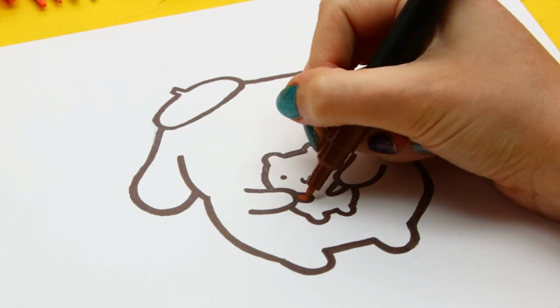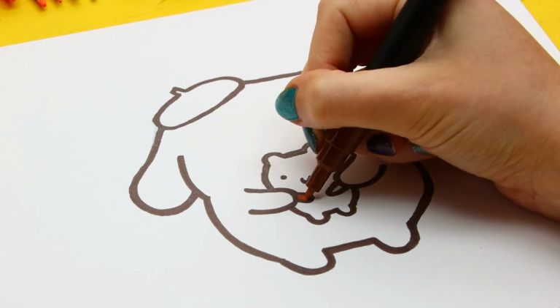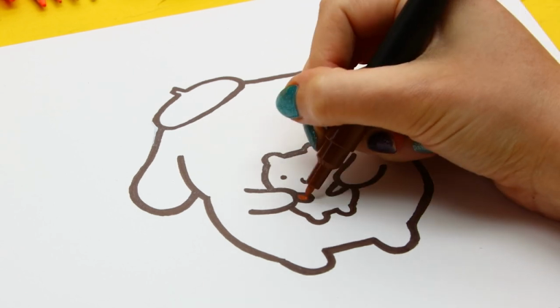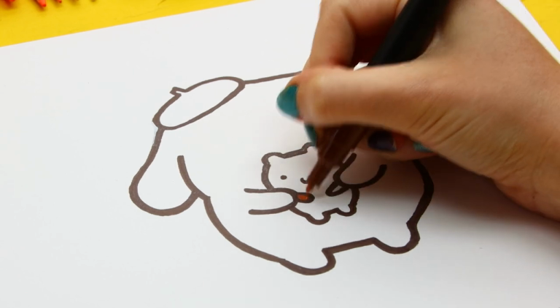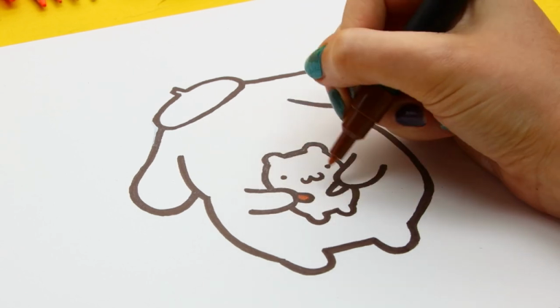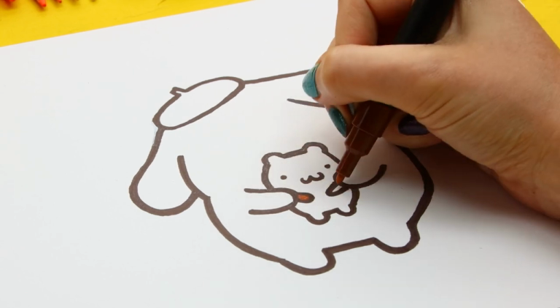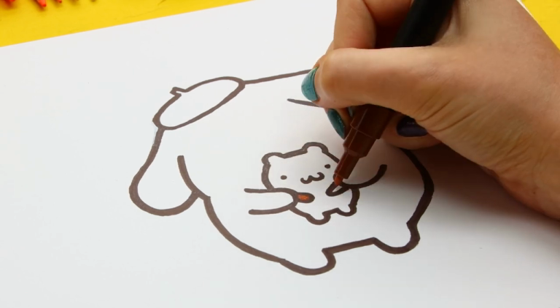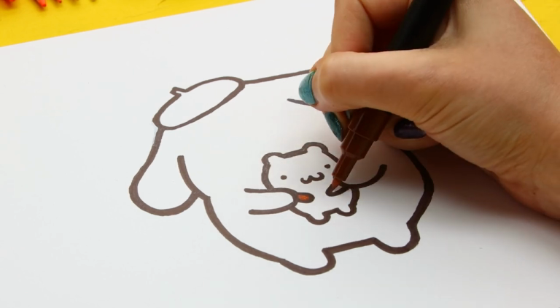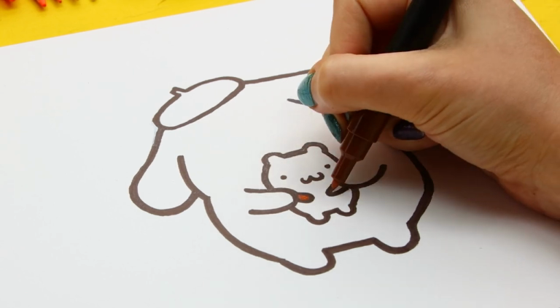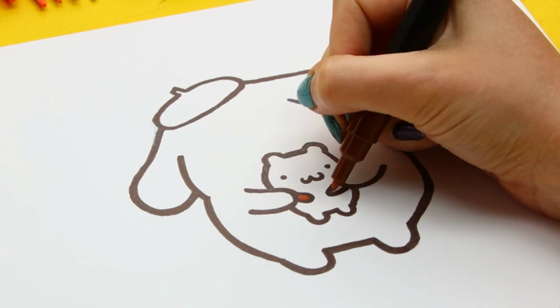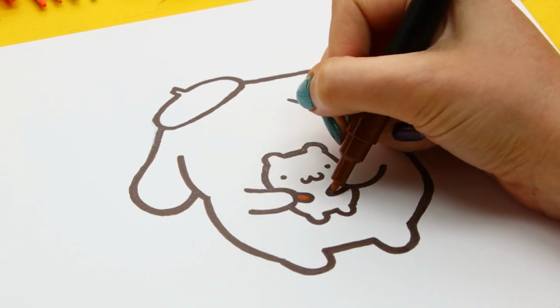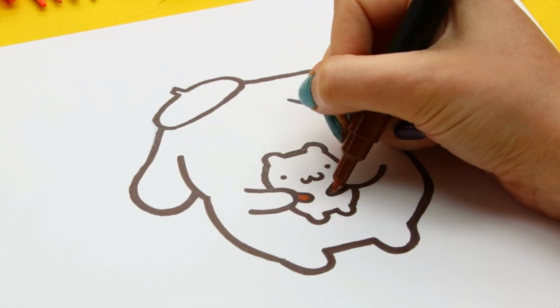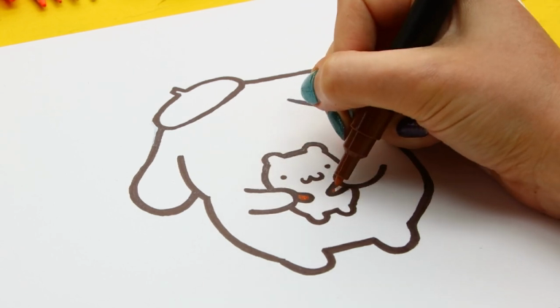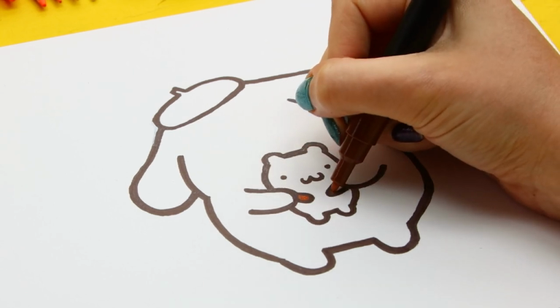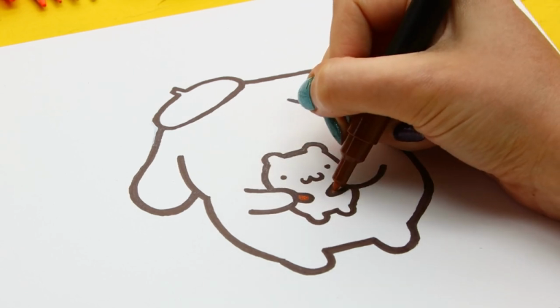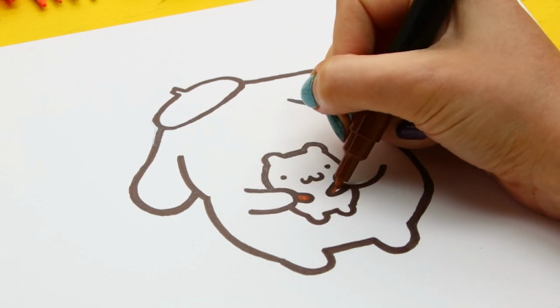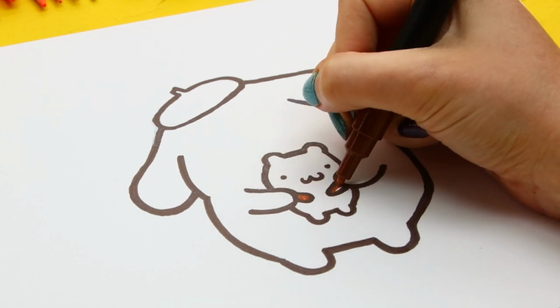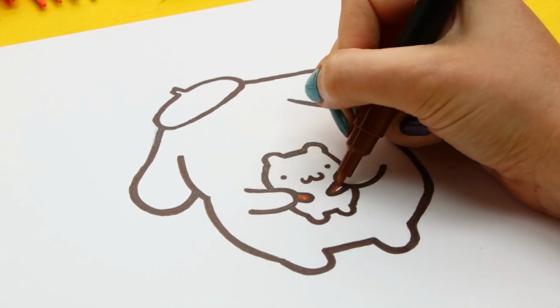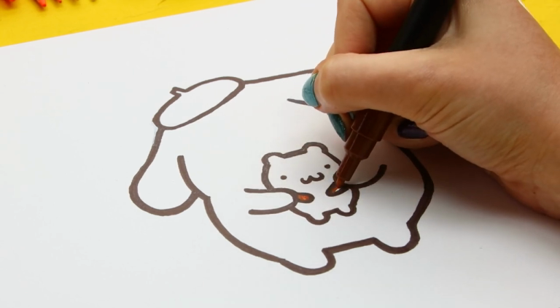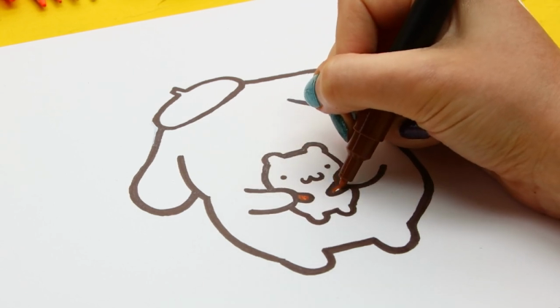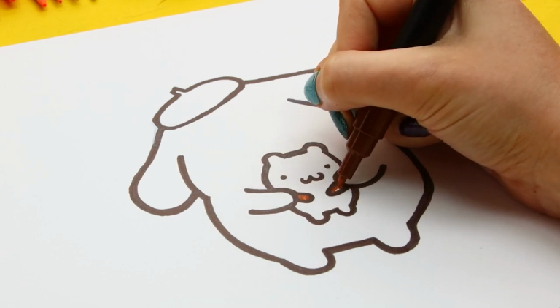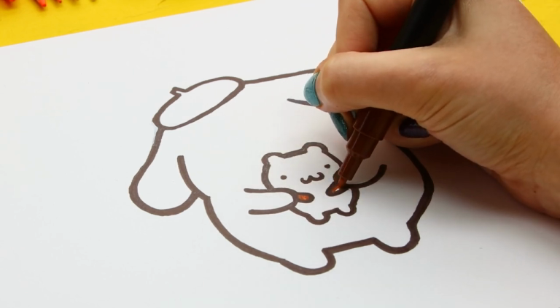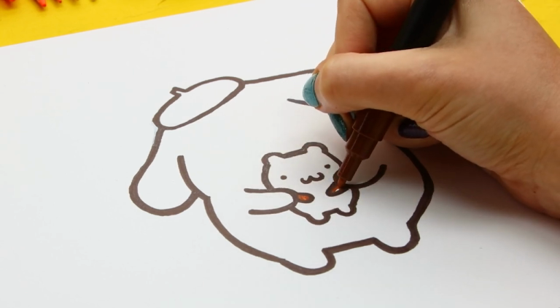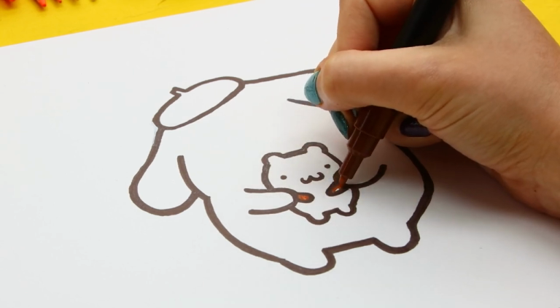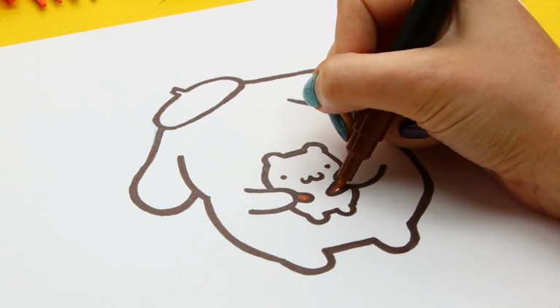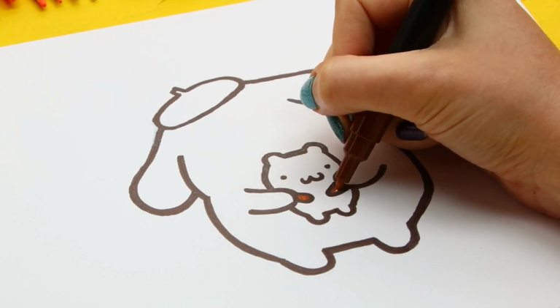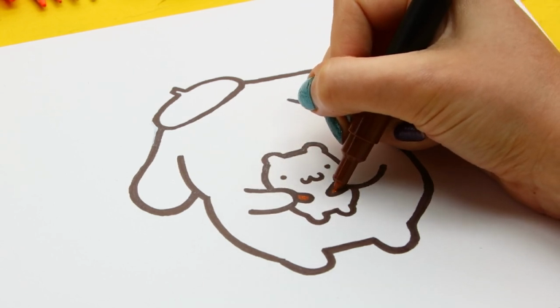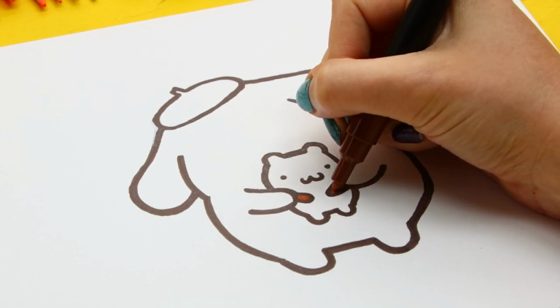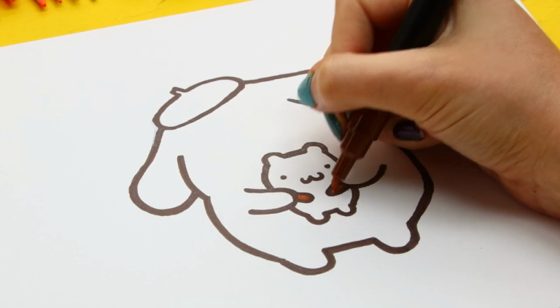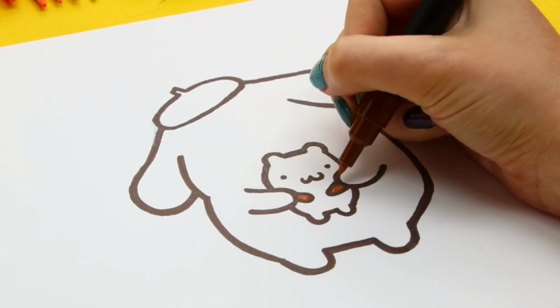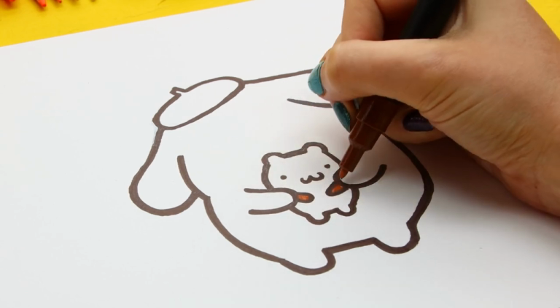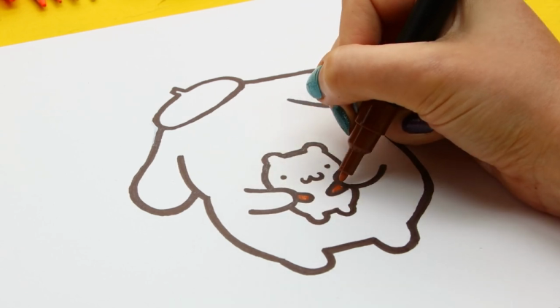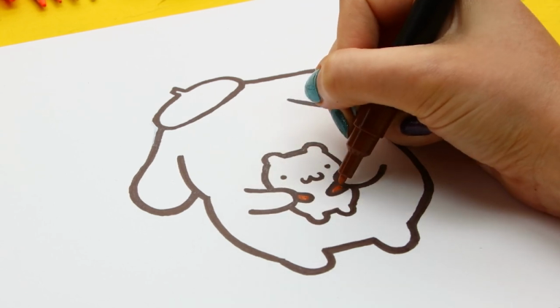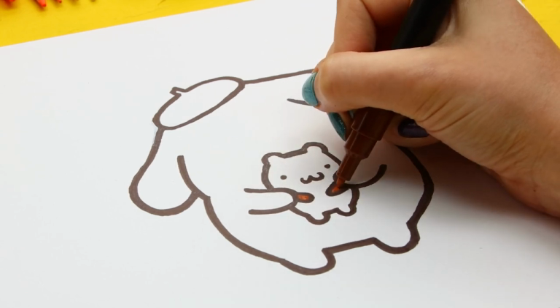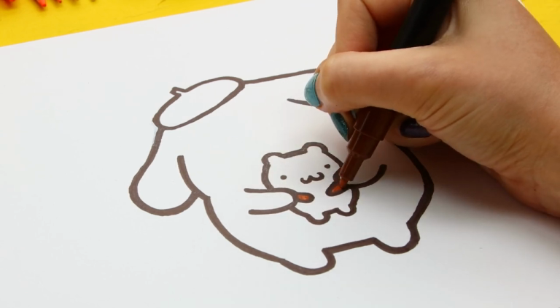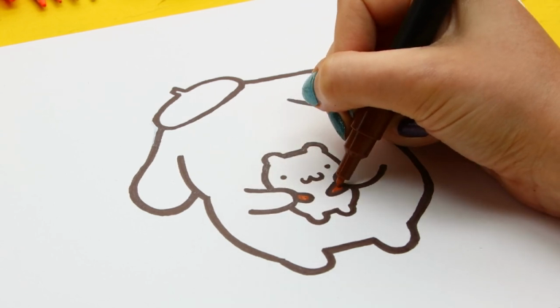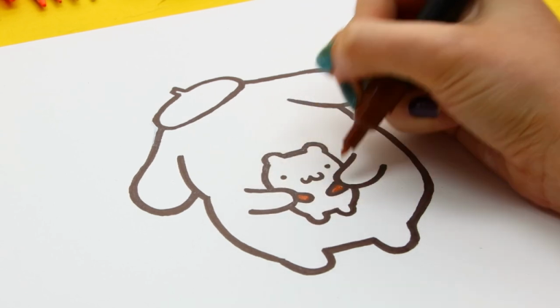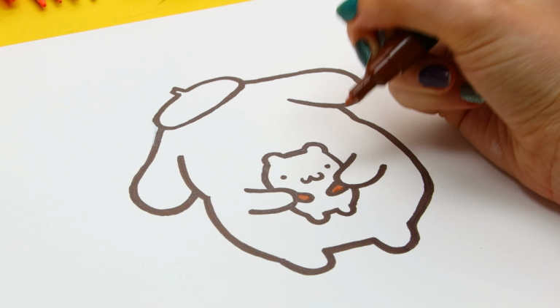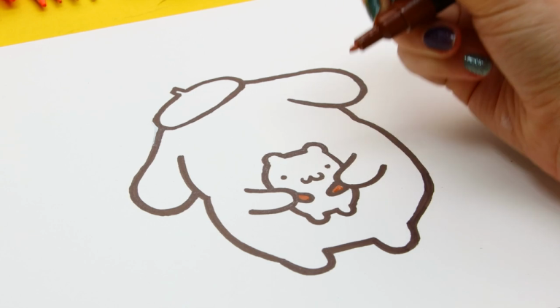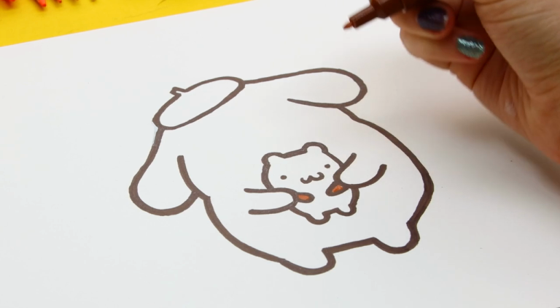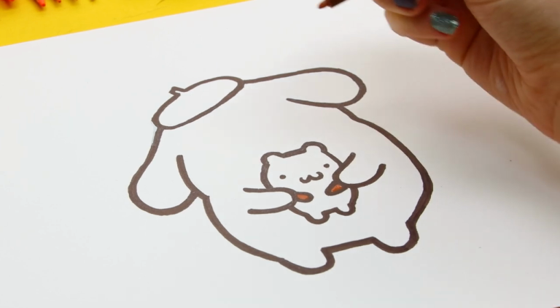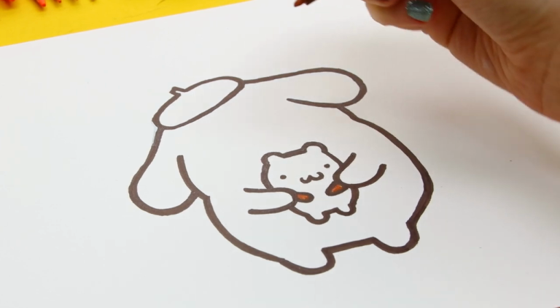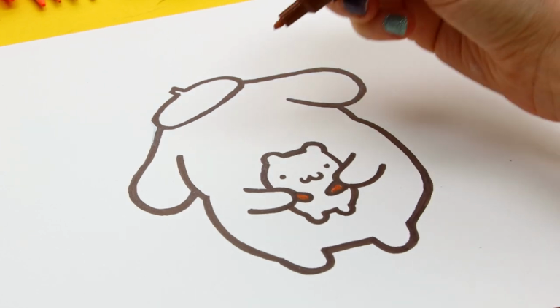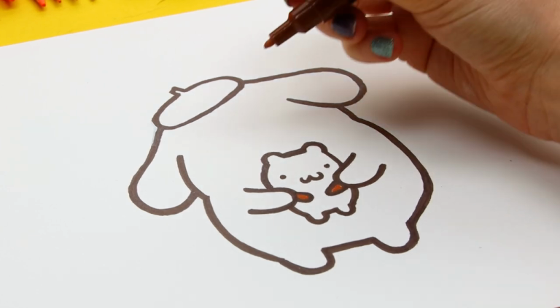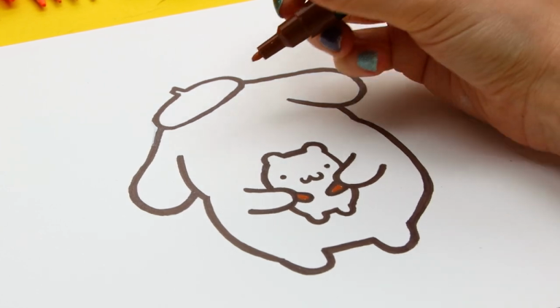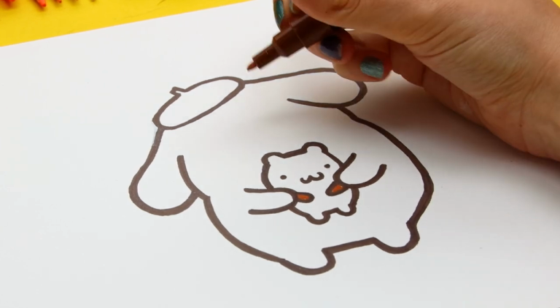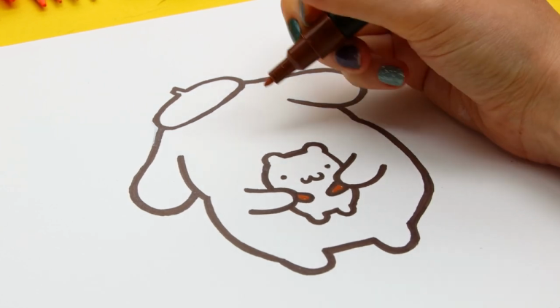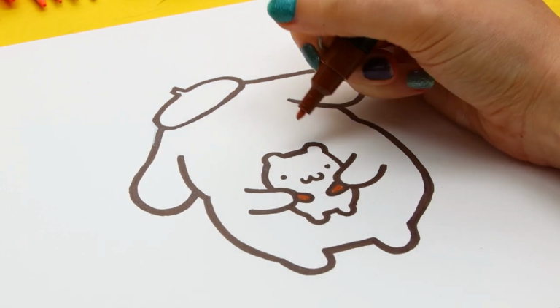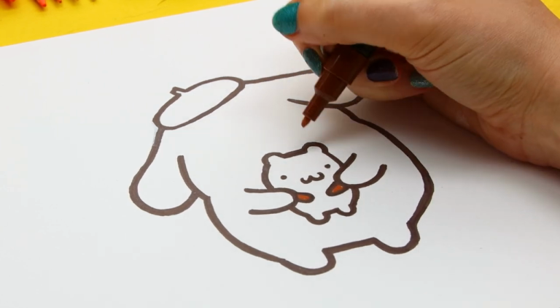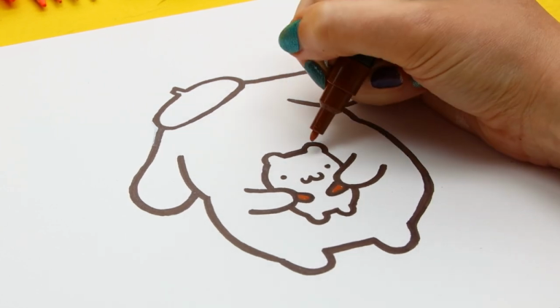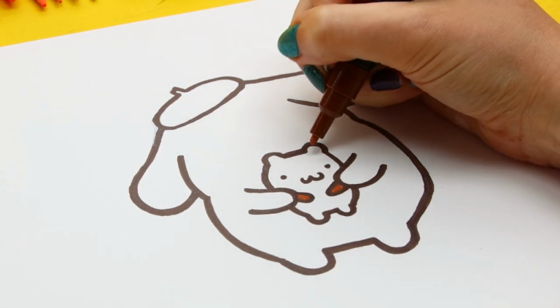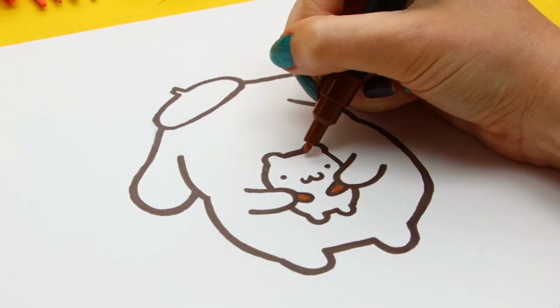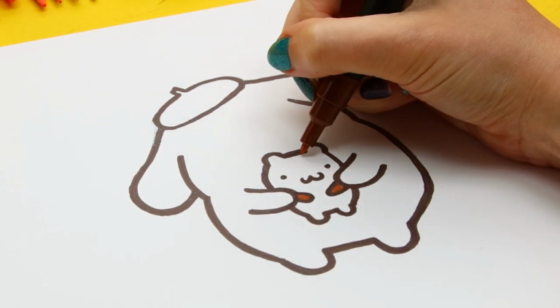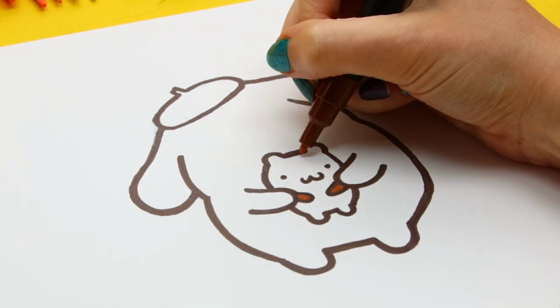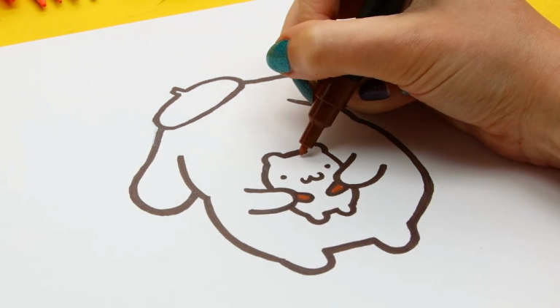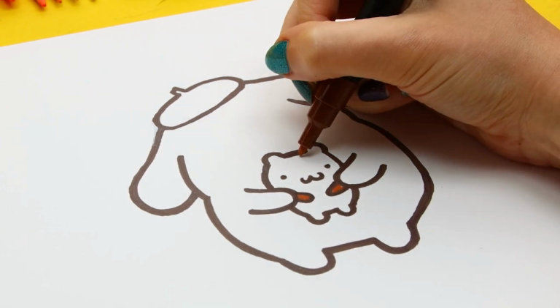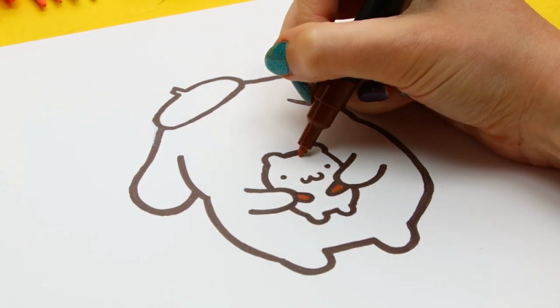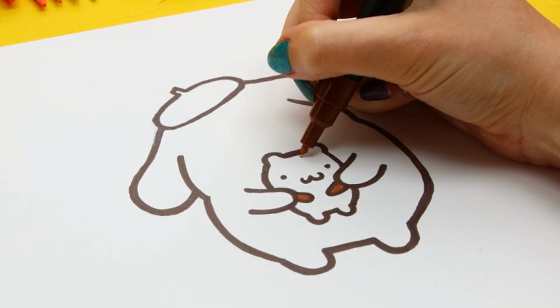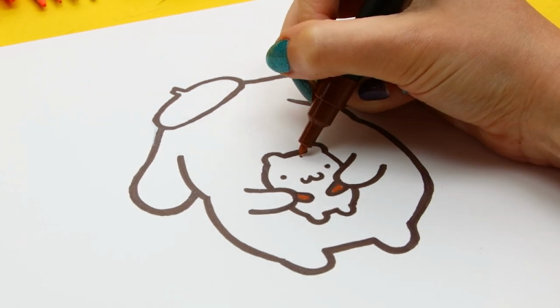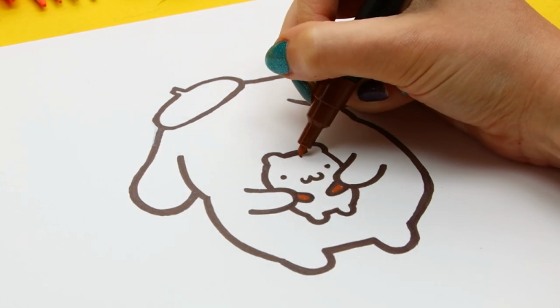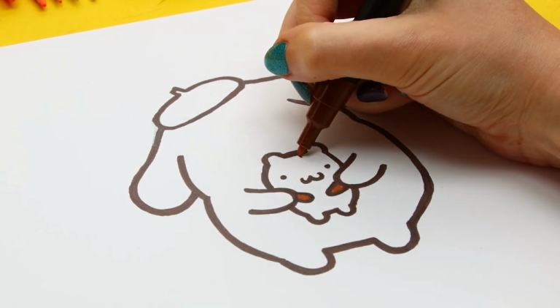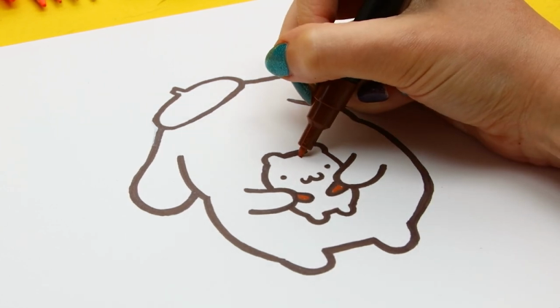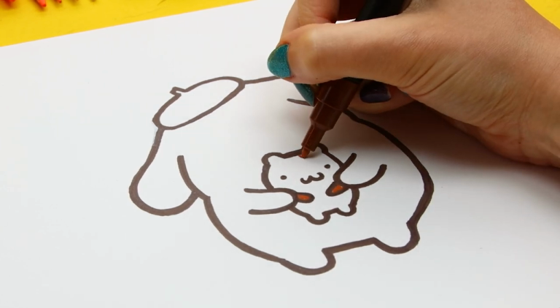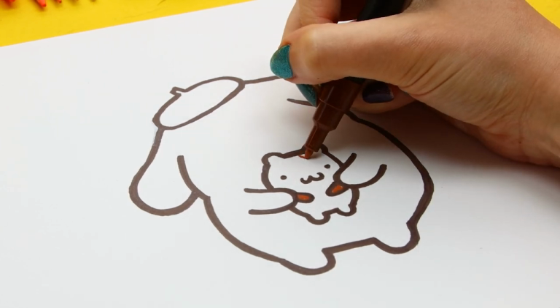Muffin's body will remain white, except for his hands and the cute little brown spot he has over his ear.